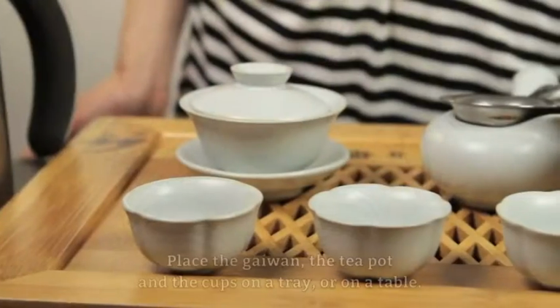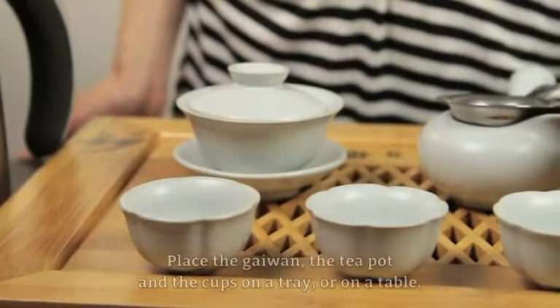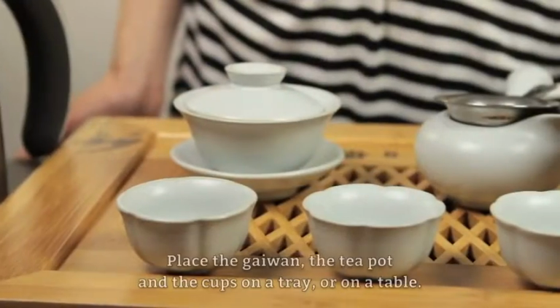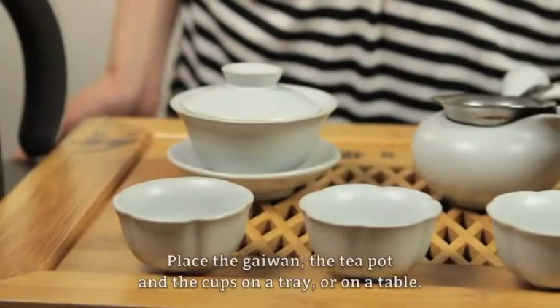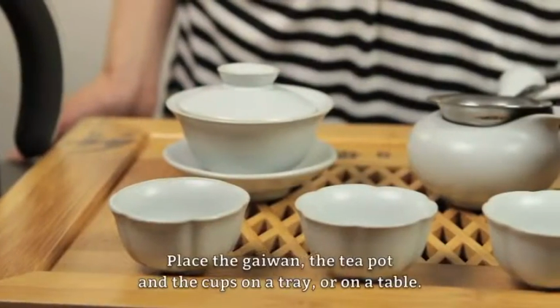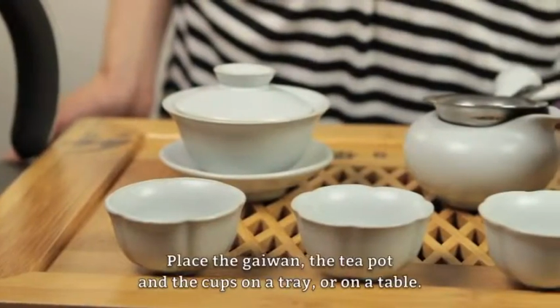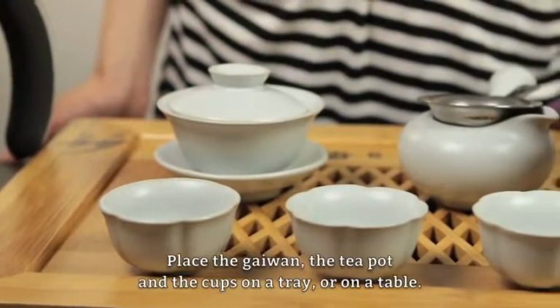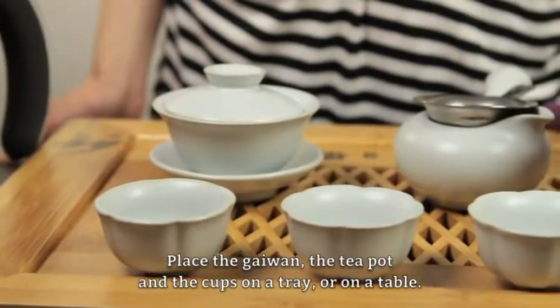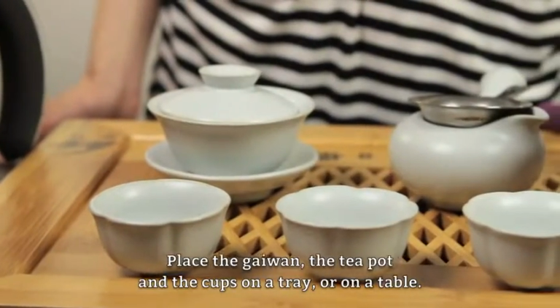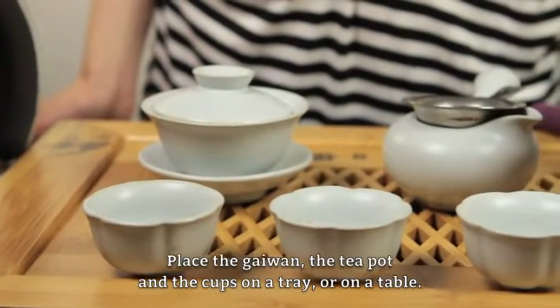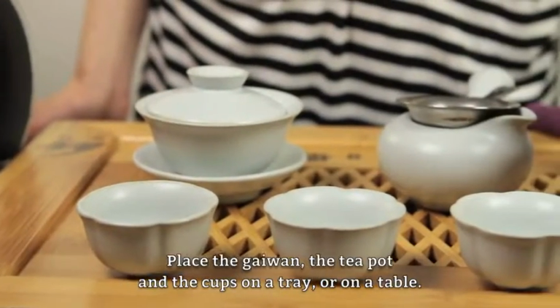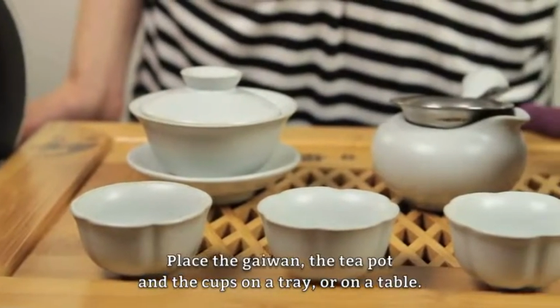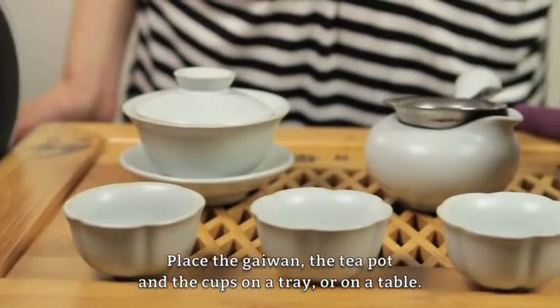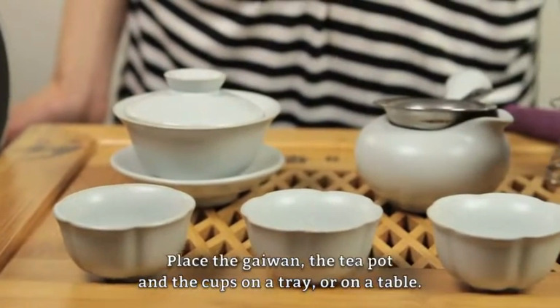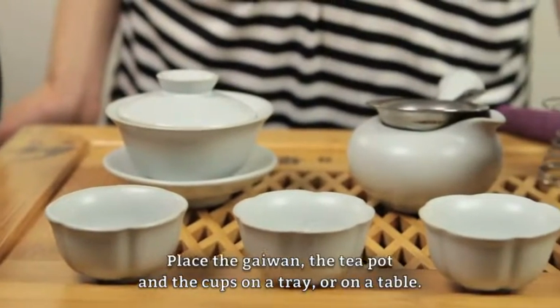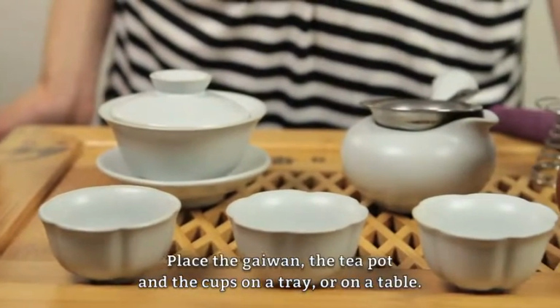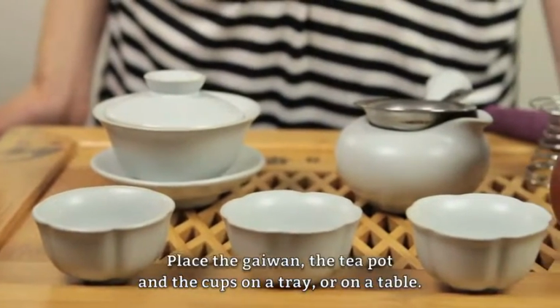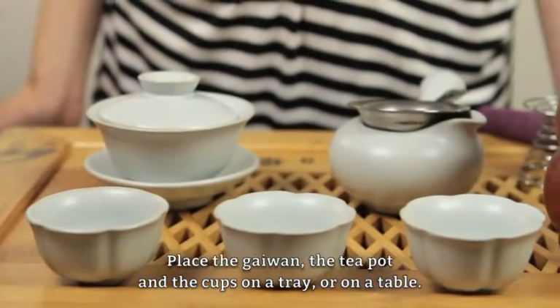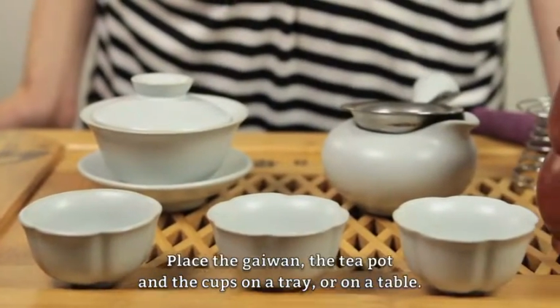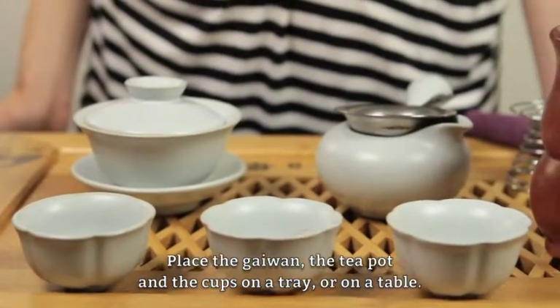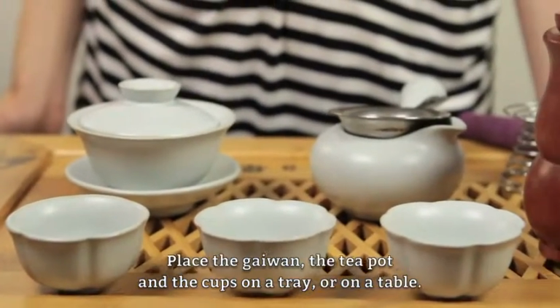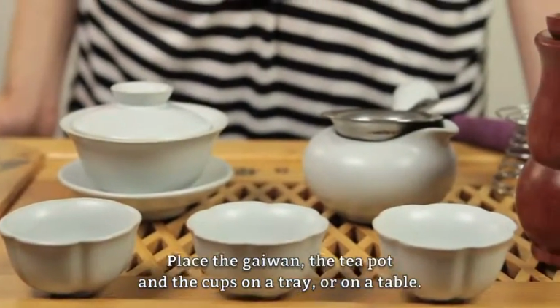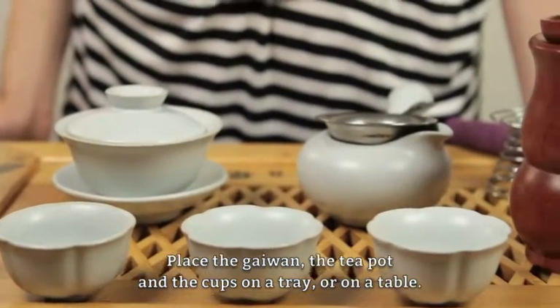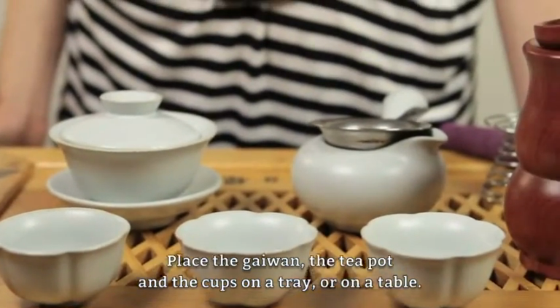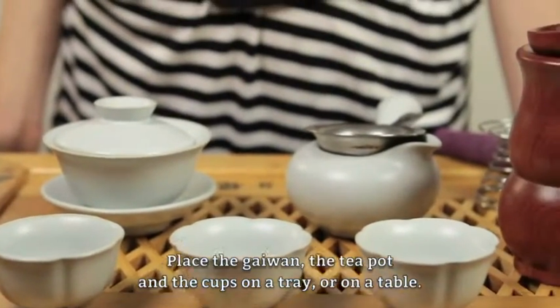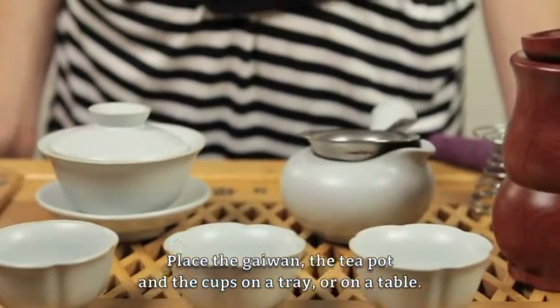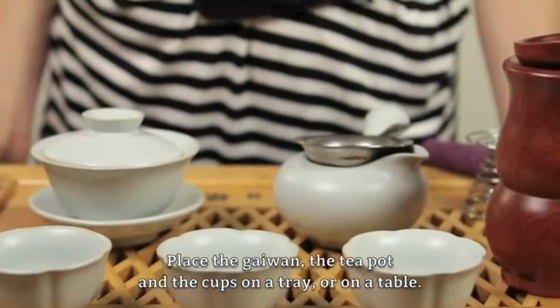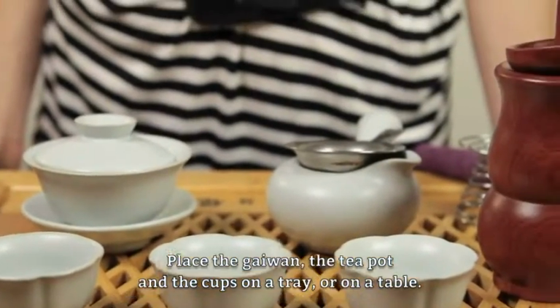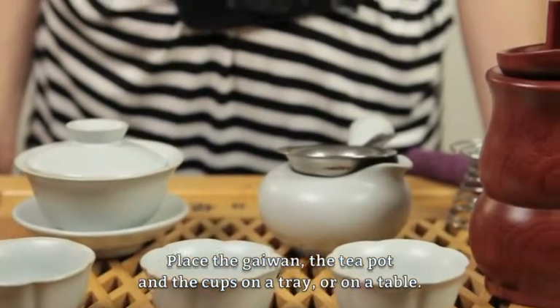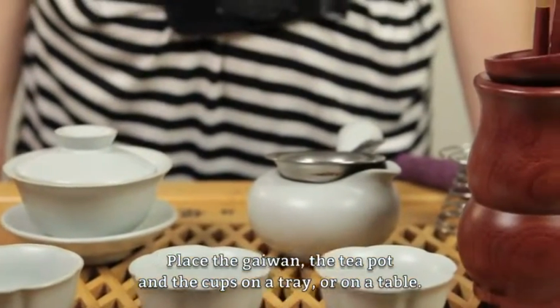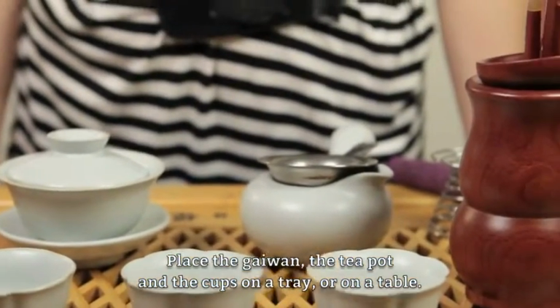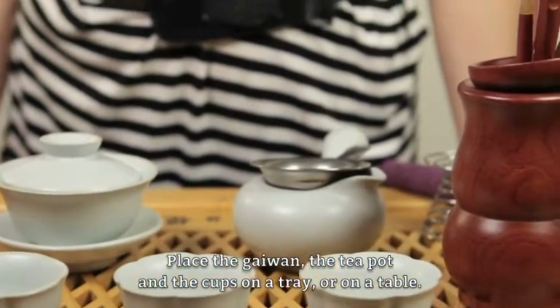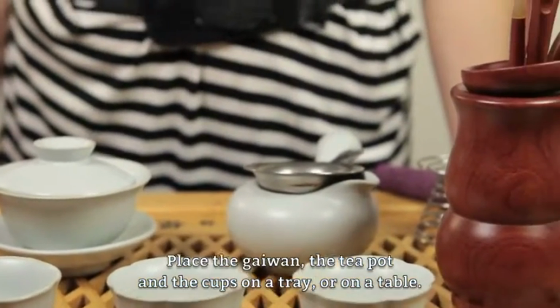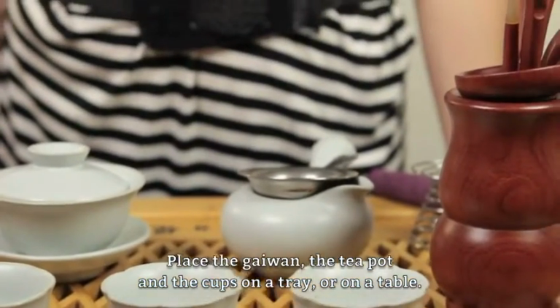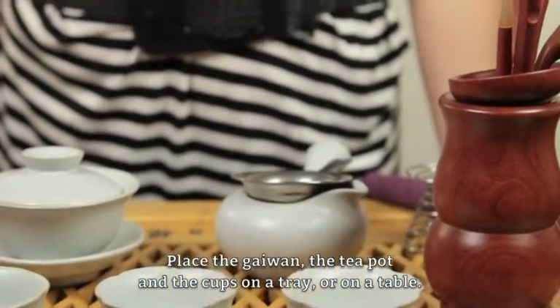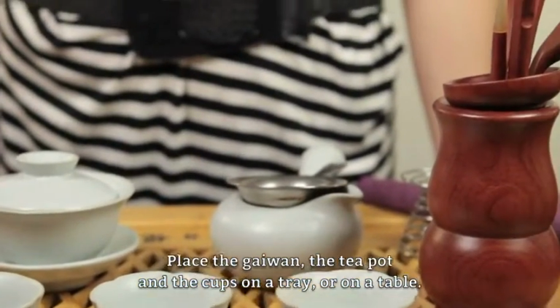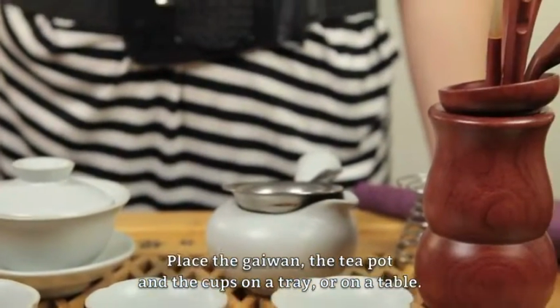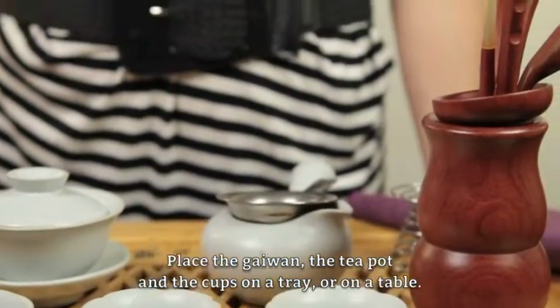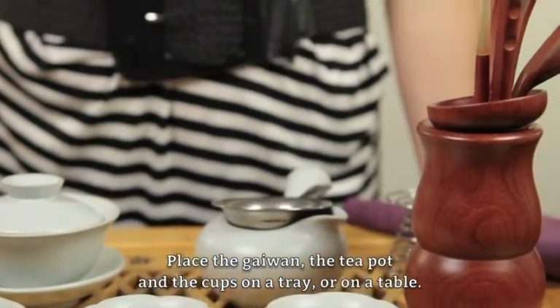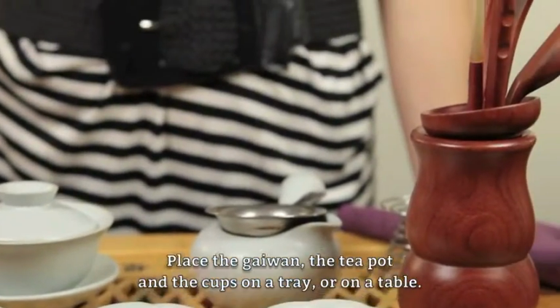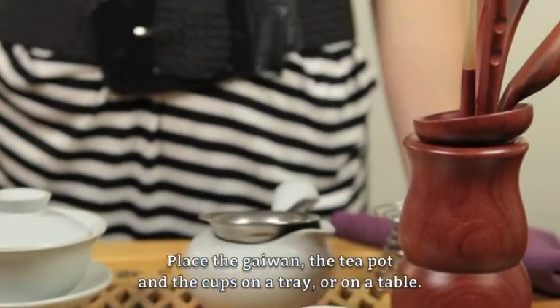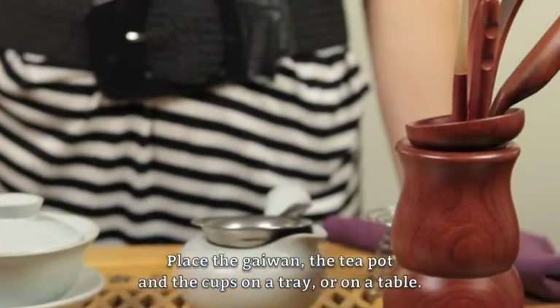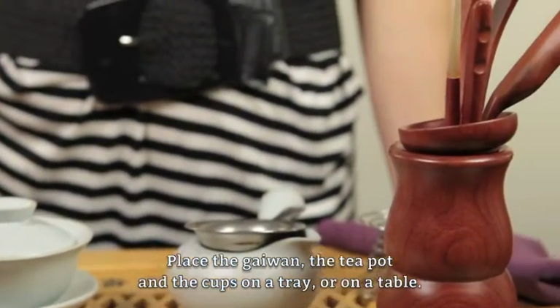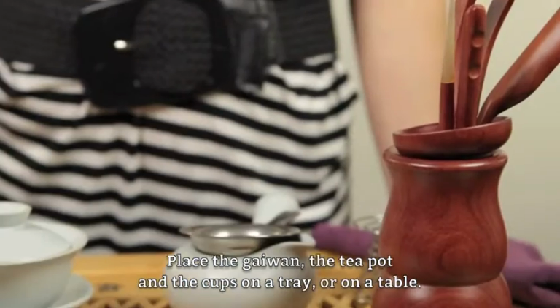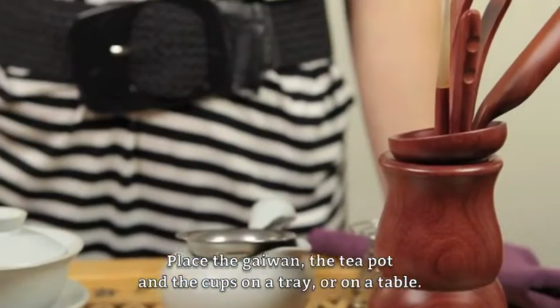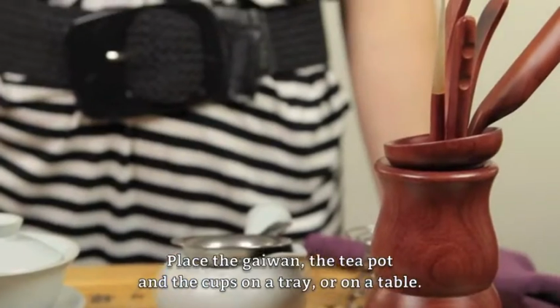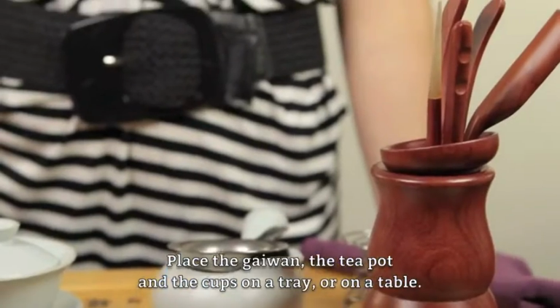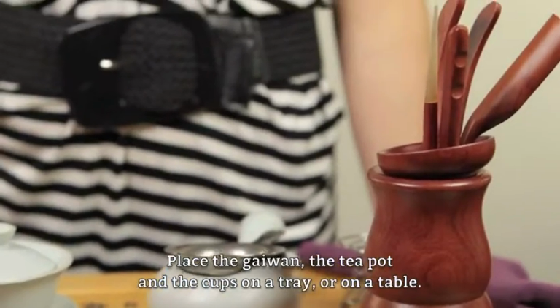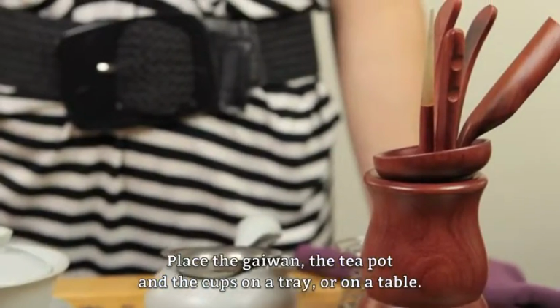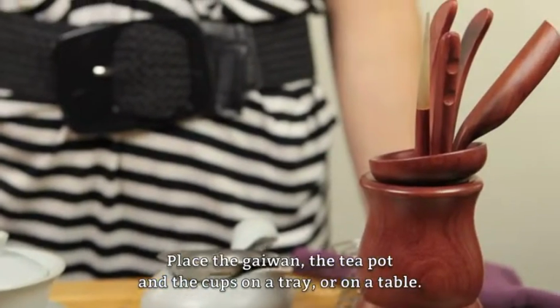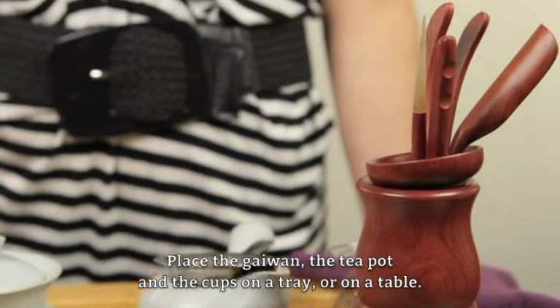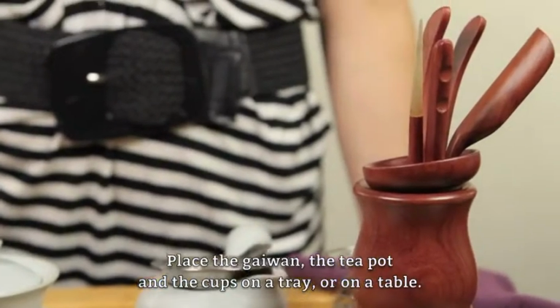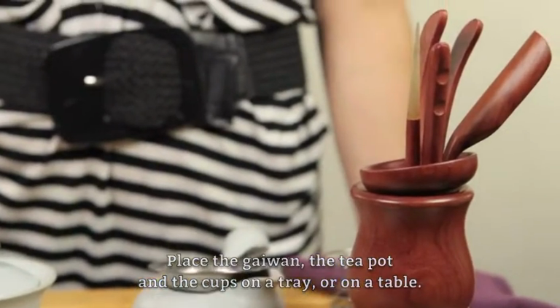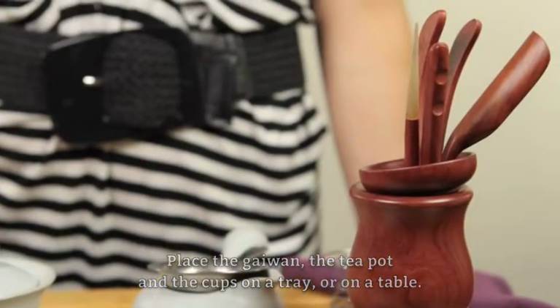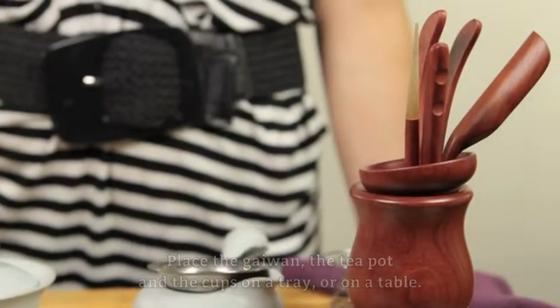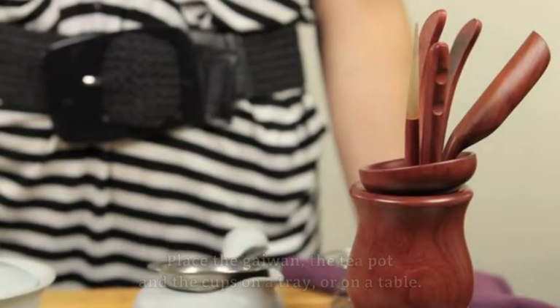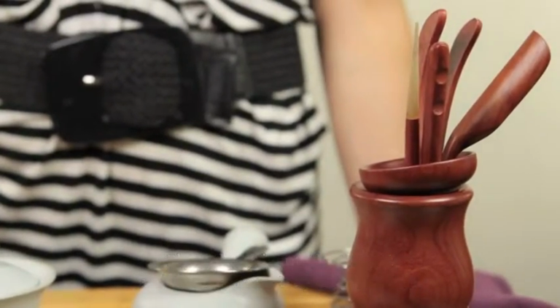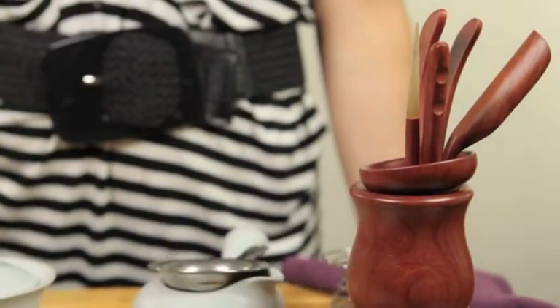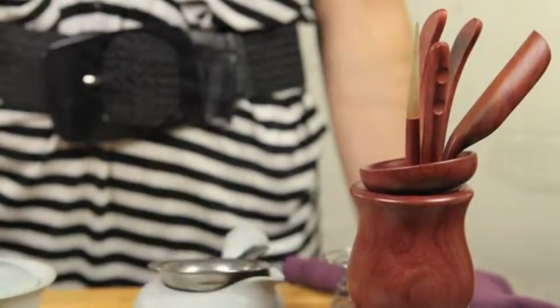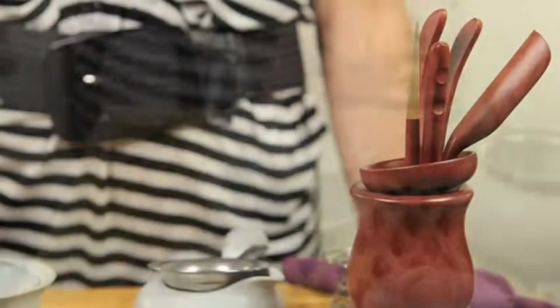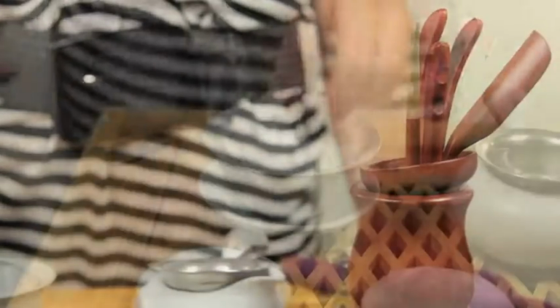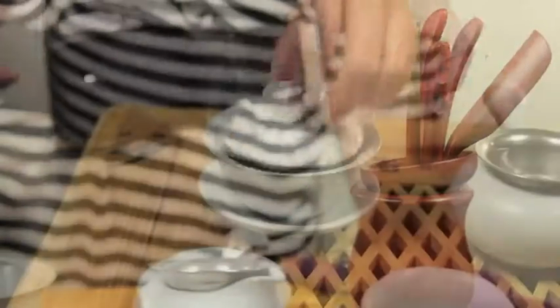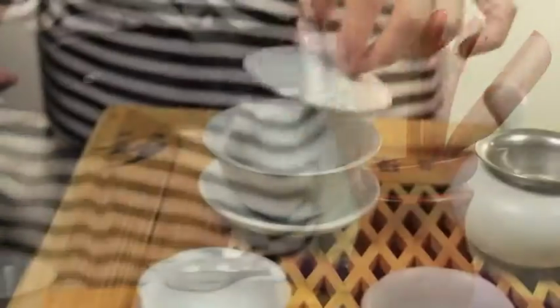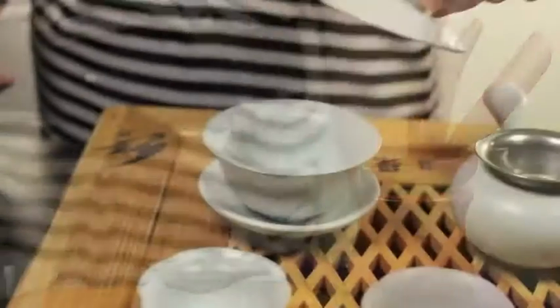Place the gai wang, the teapot, and the teacups on a tray or on a table.